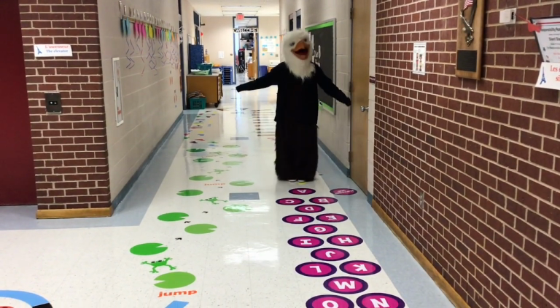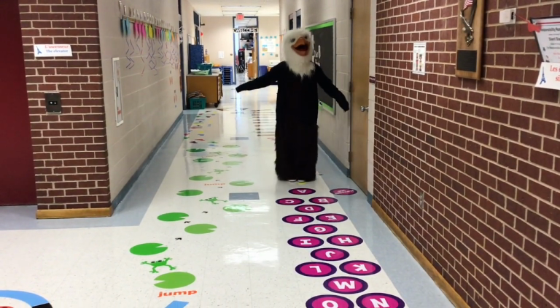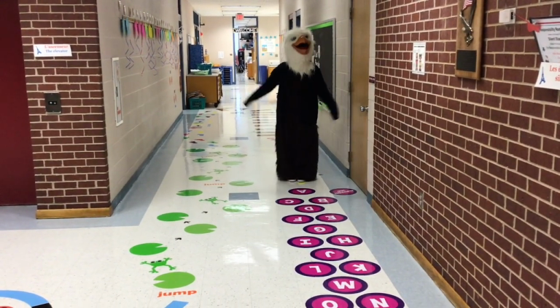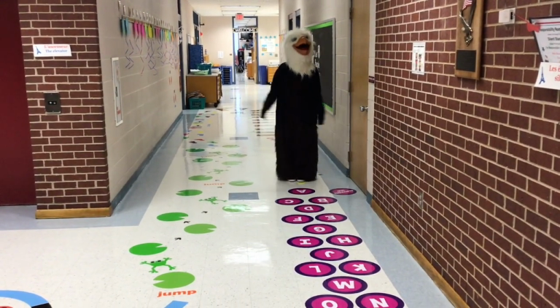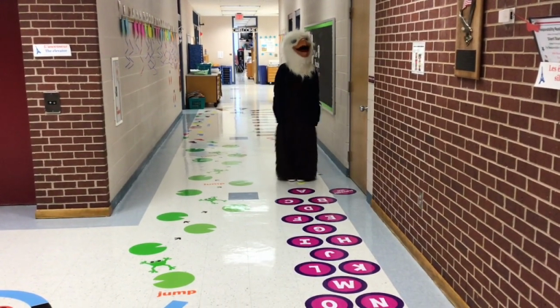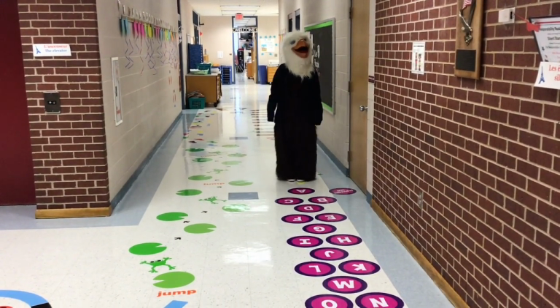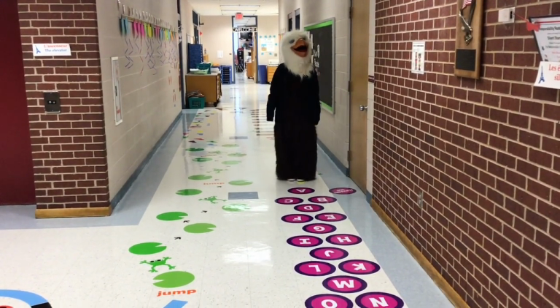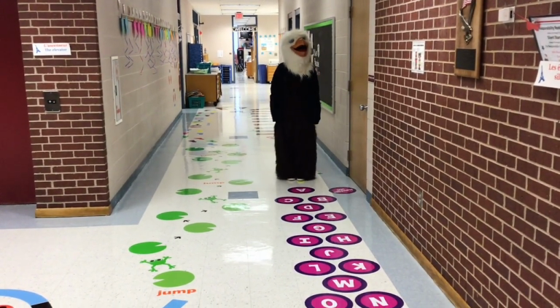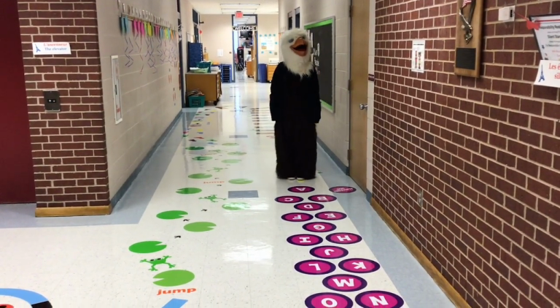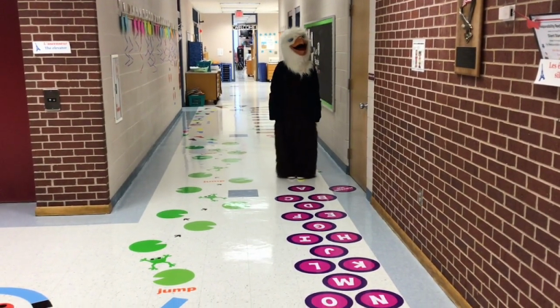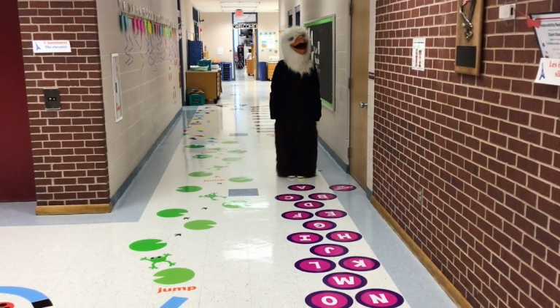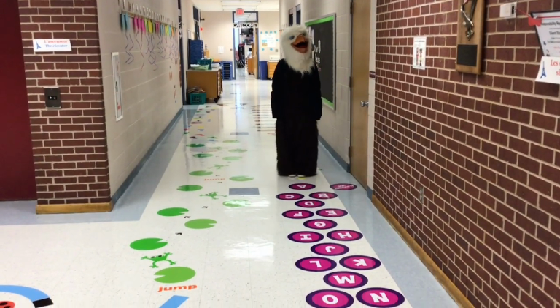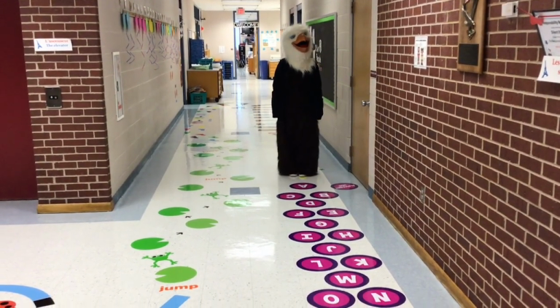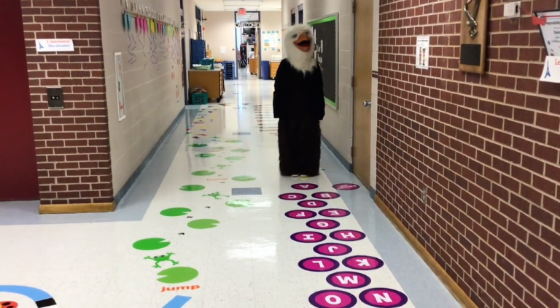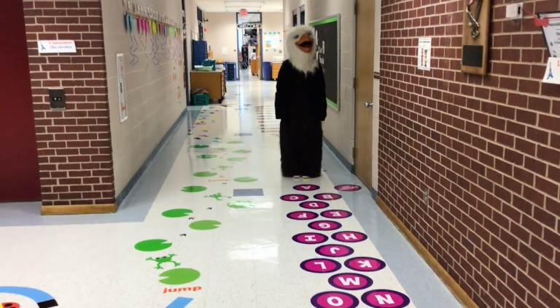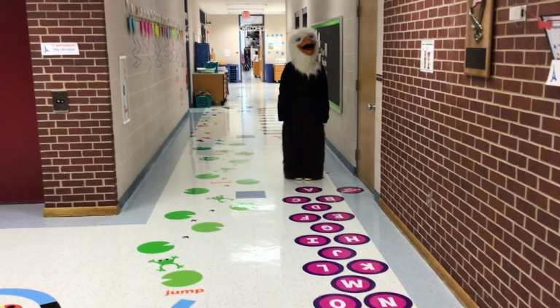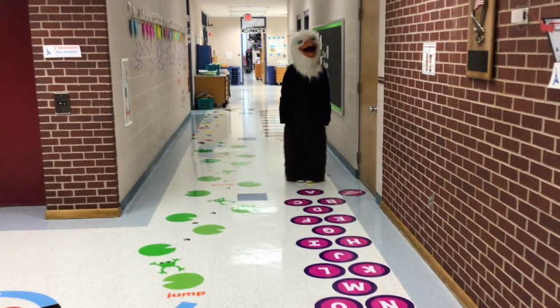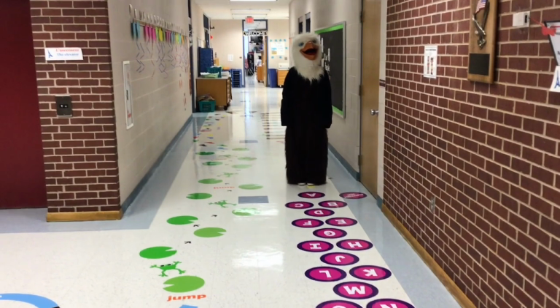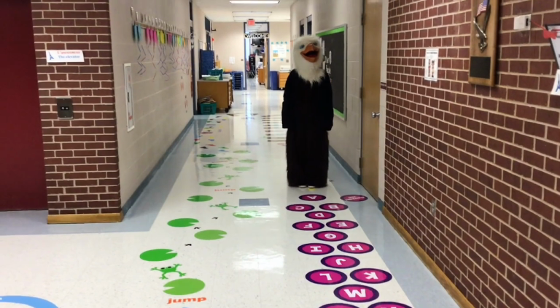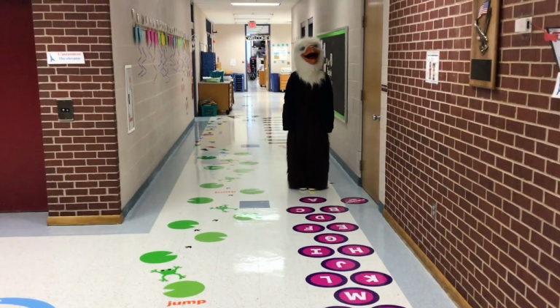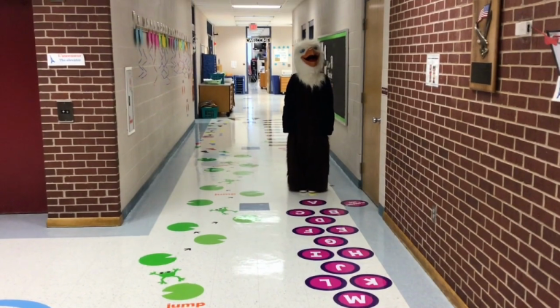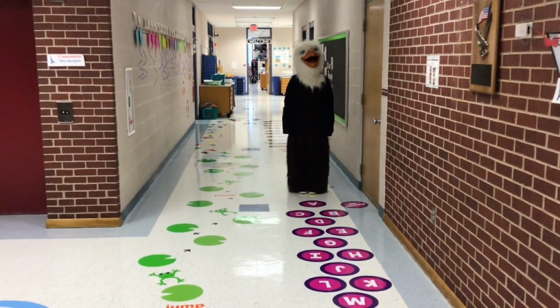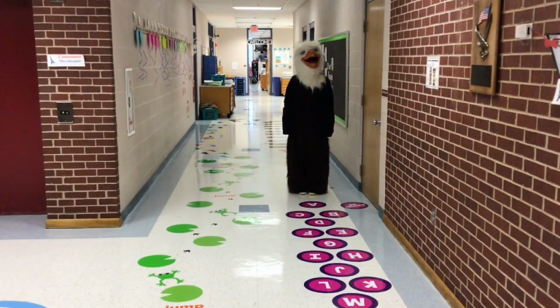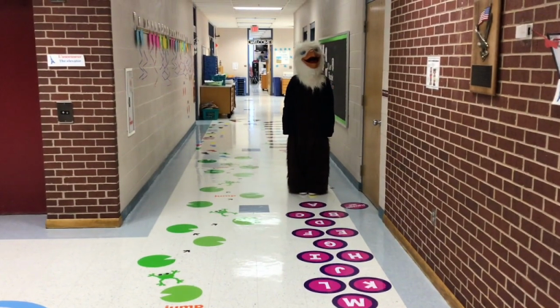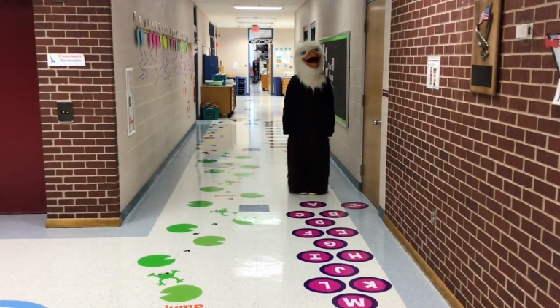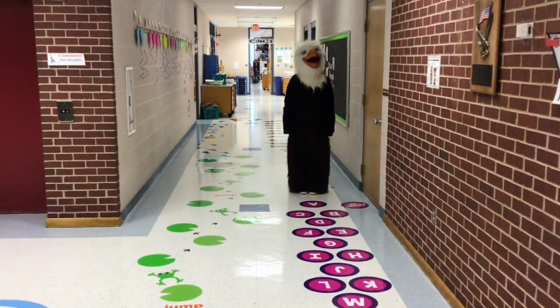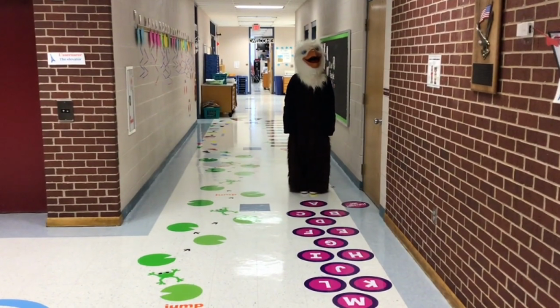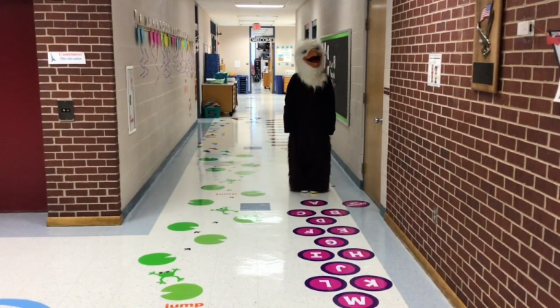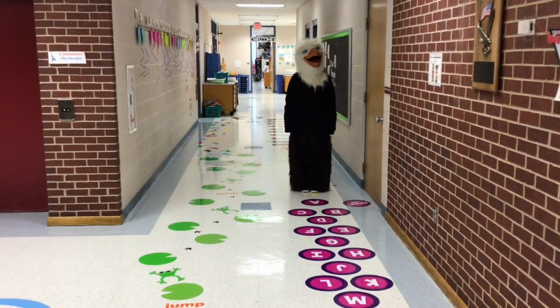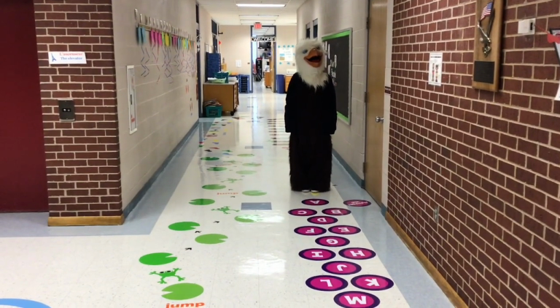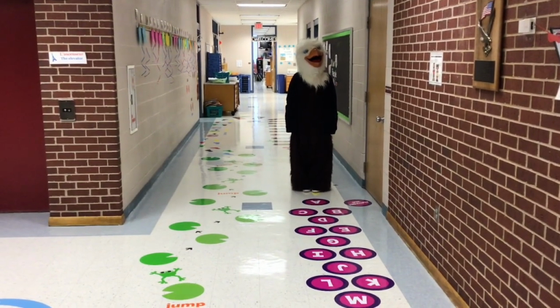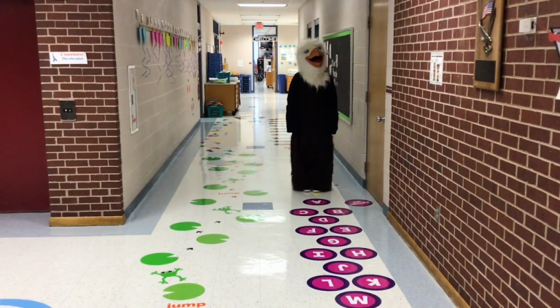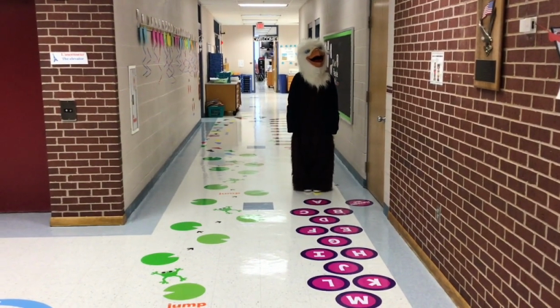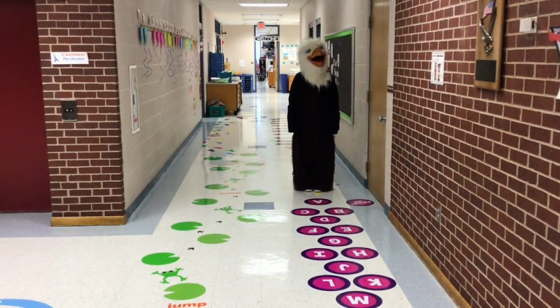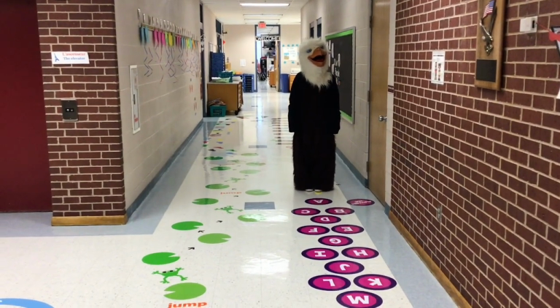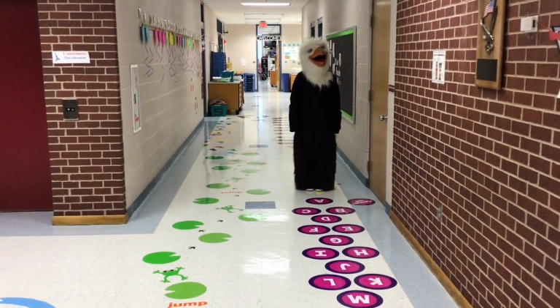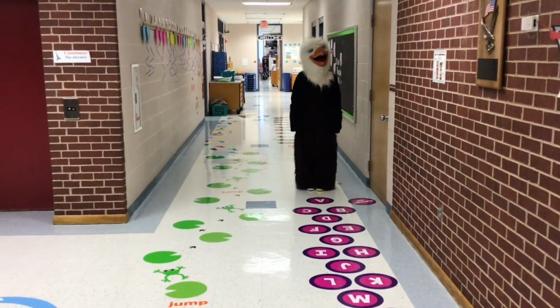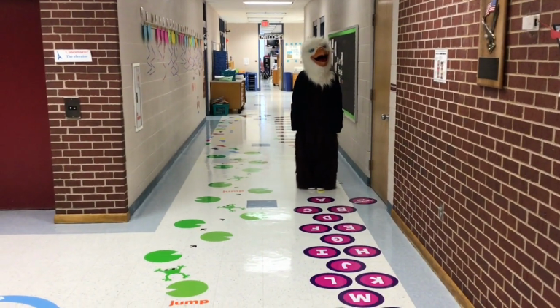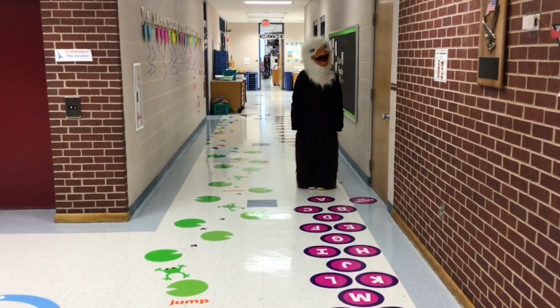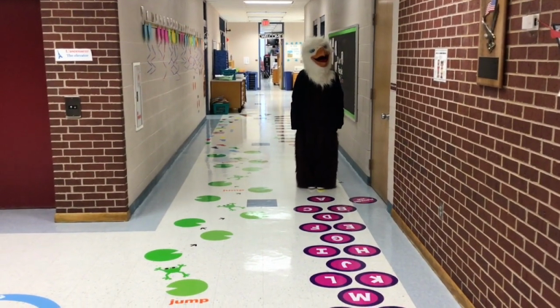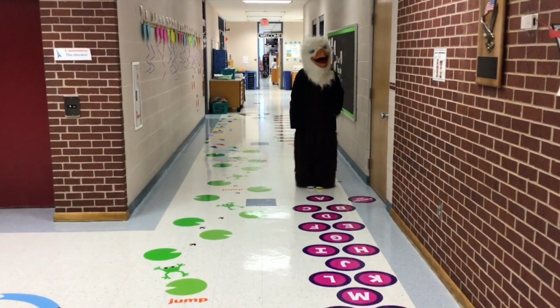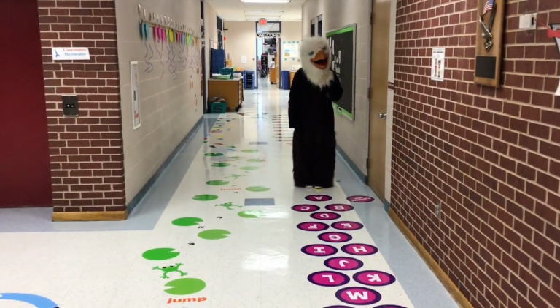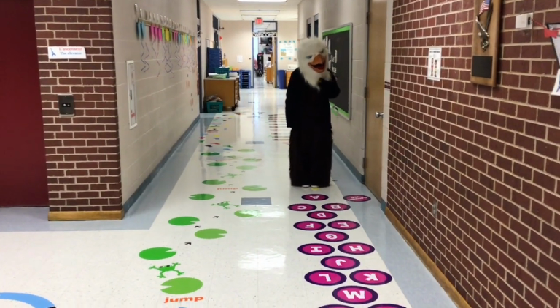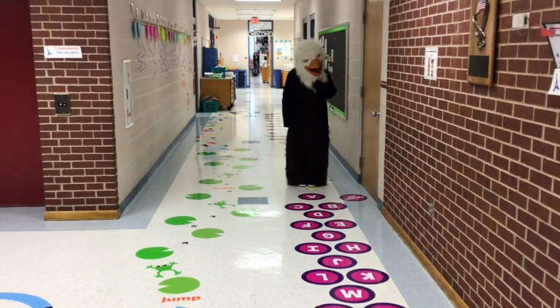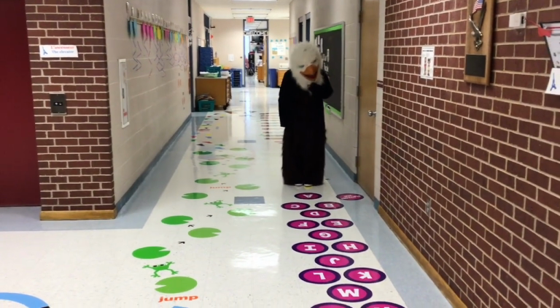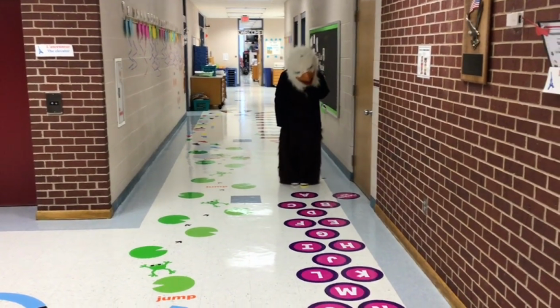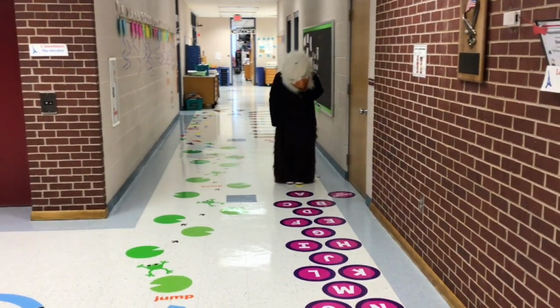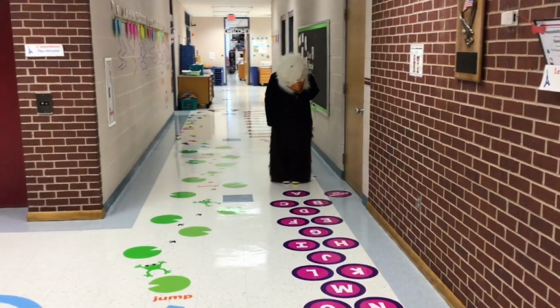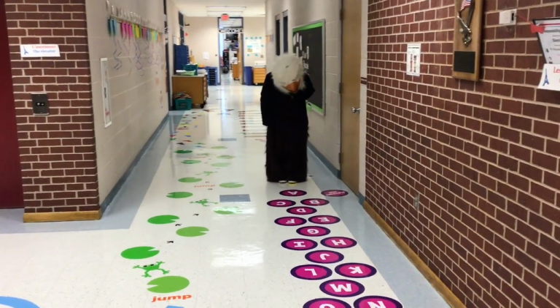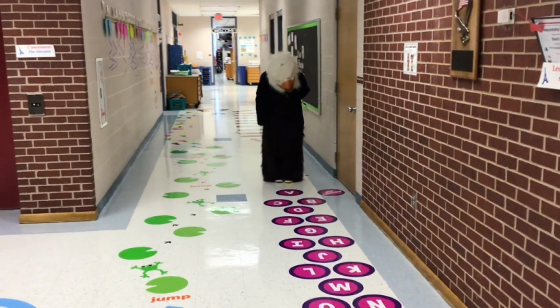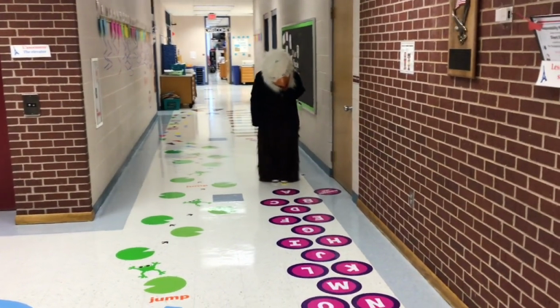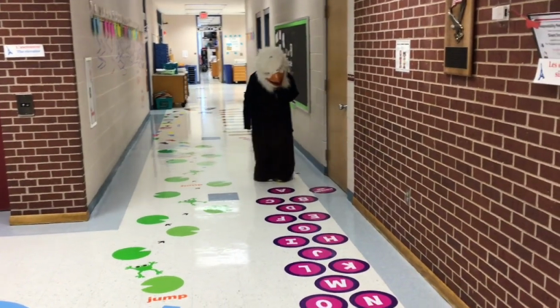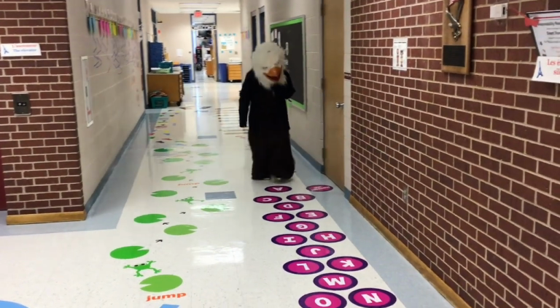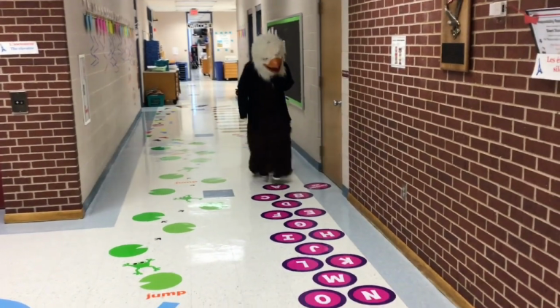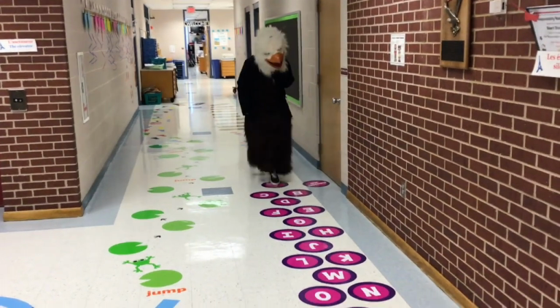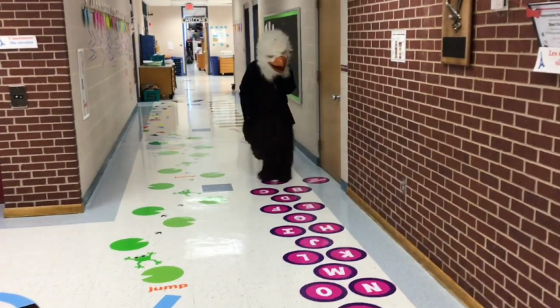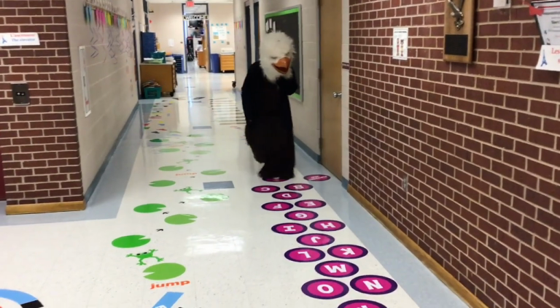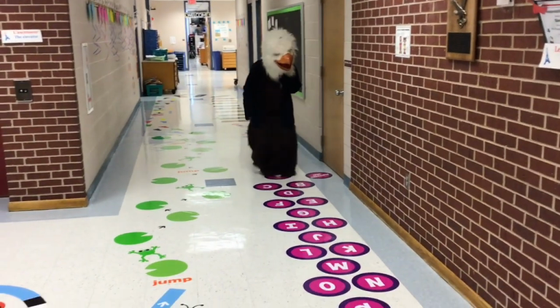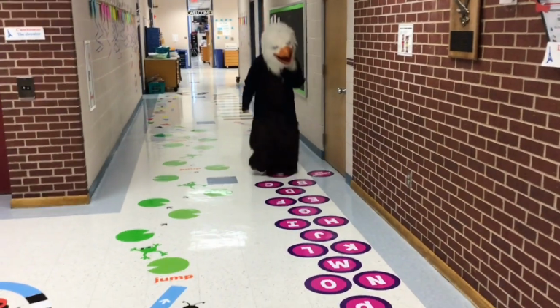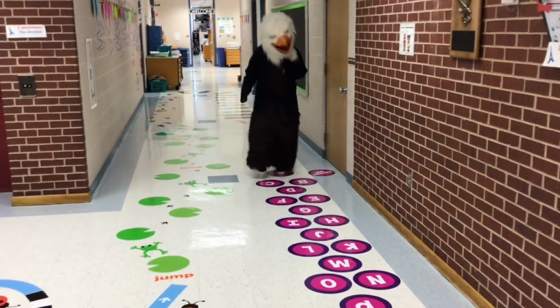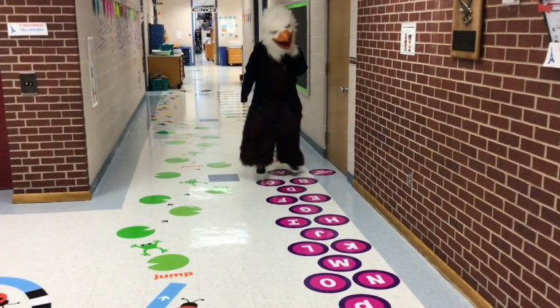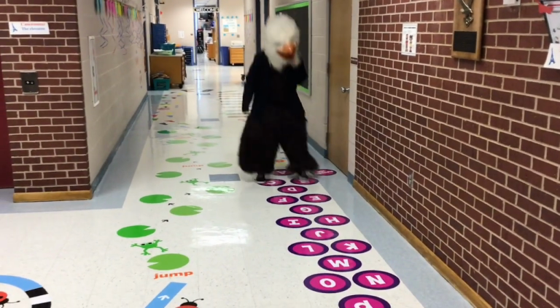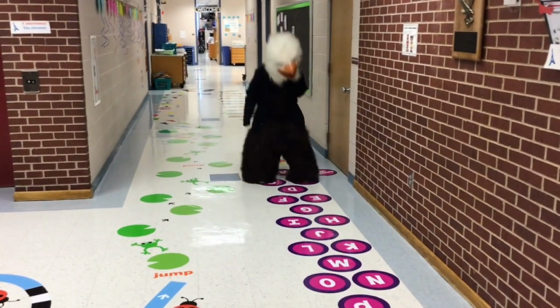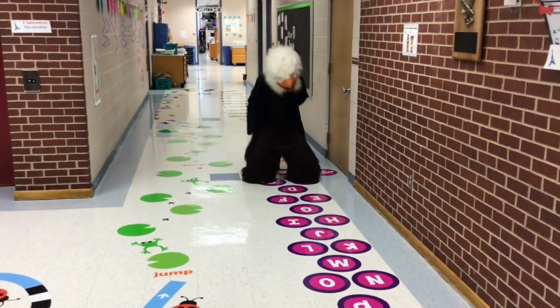And lastly, on the alpha dot, say the letters aloud and hopscotch along the letters. Hop from two feet to one foot.